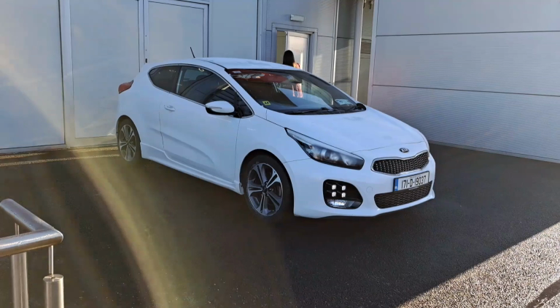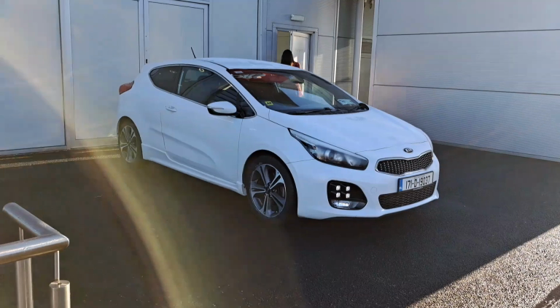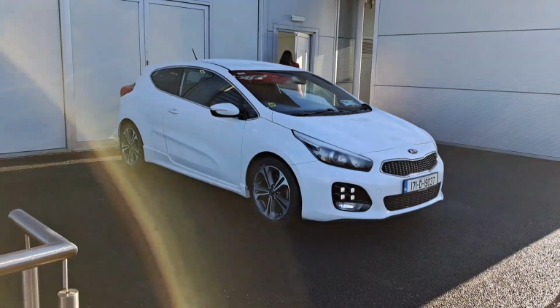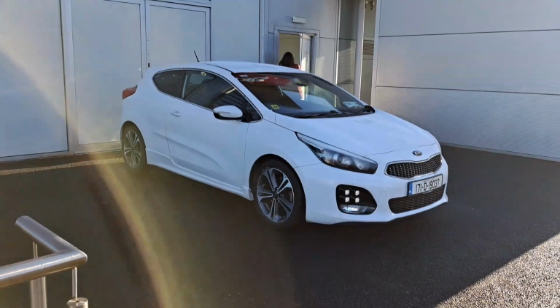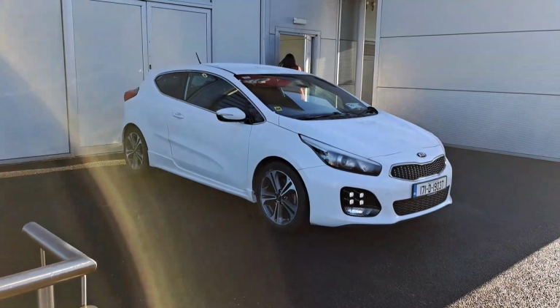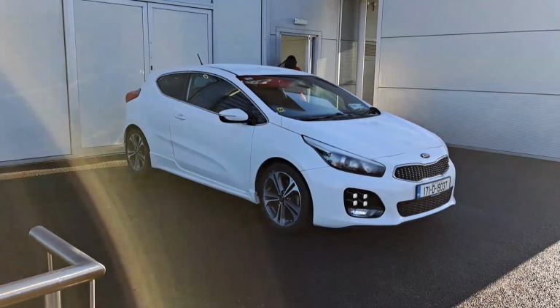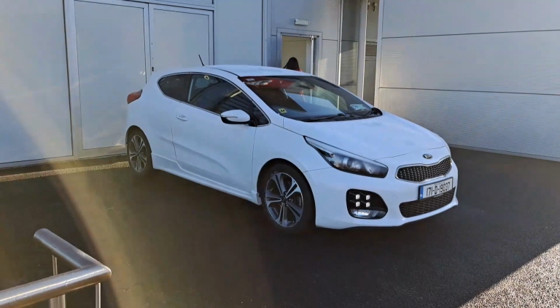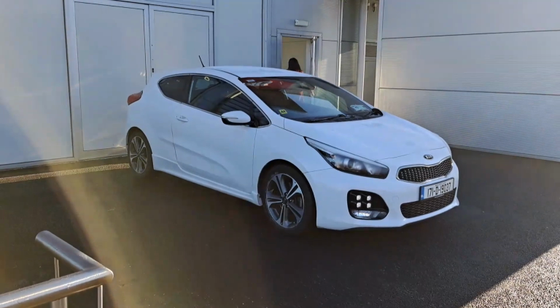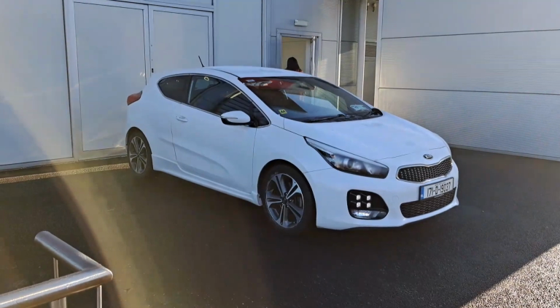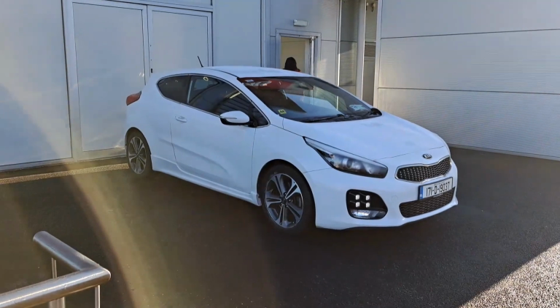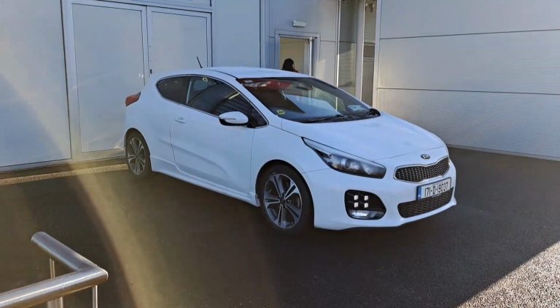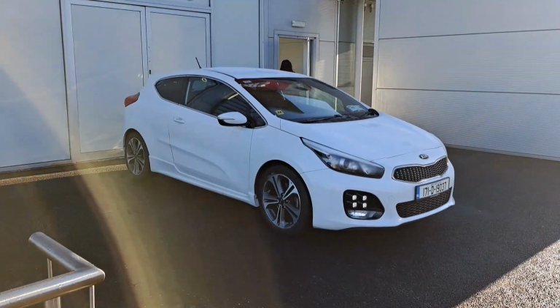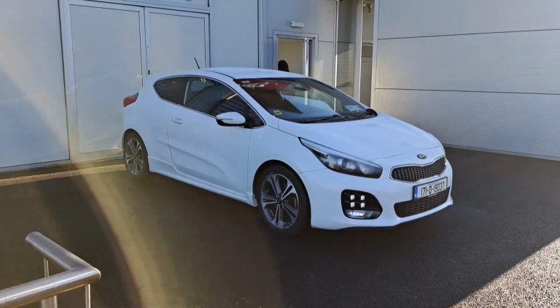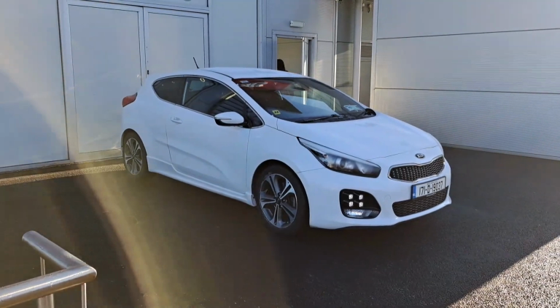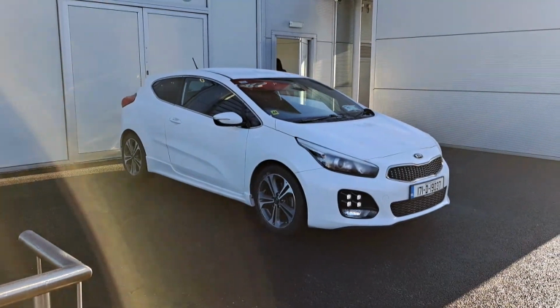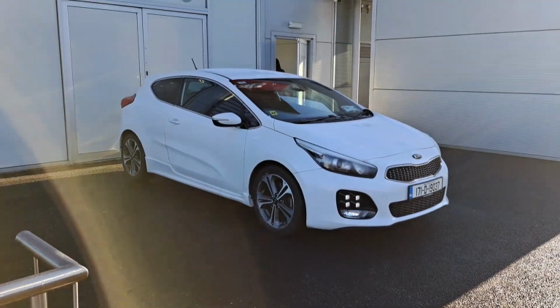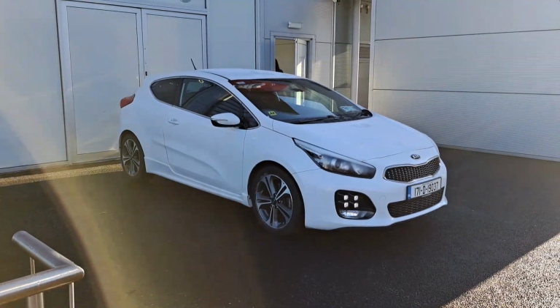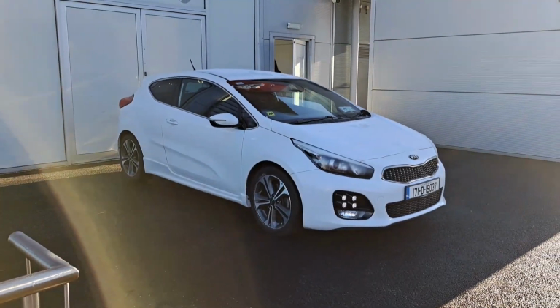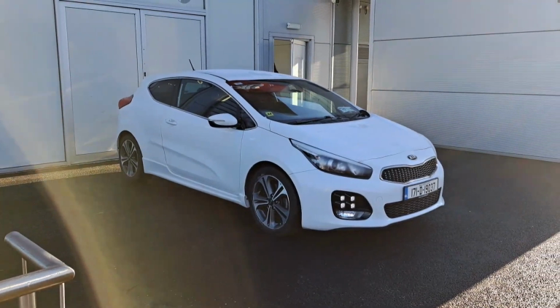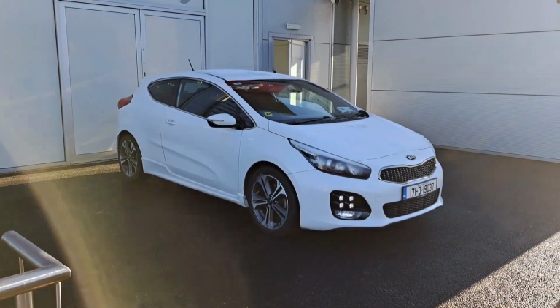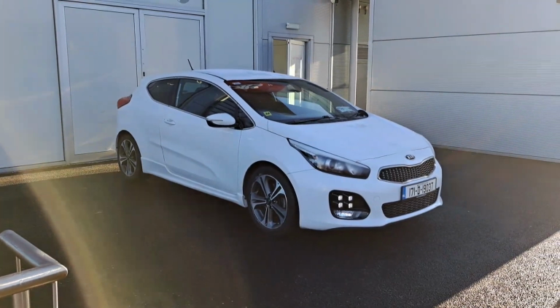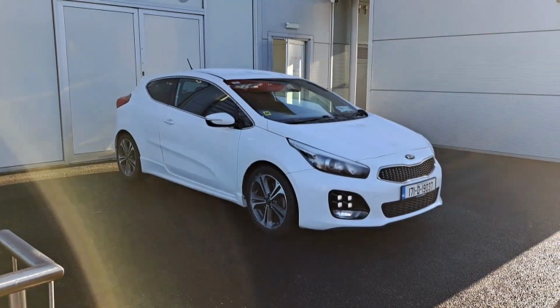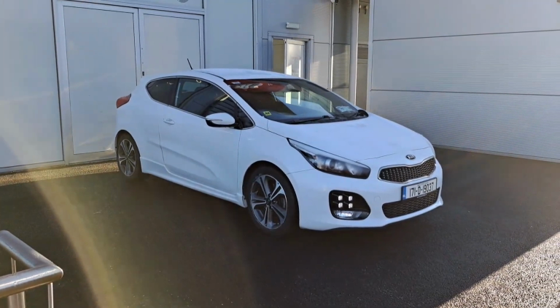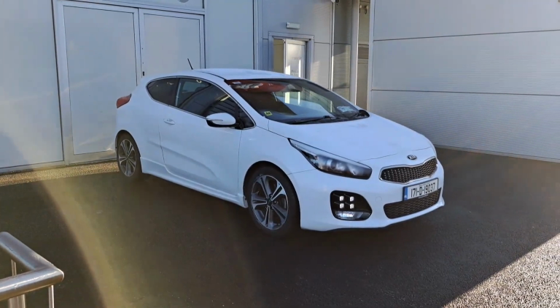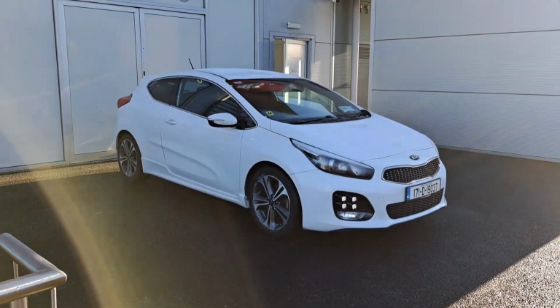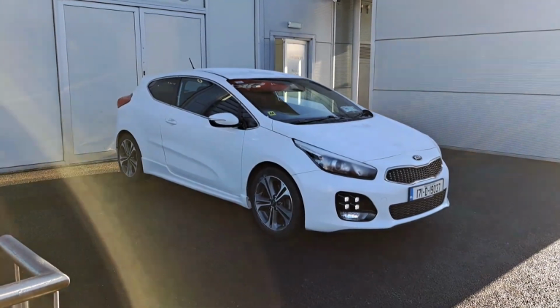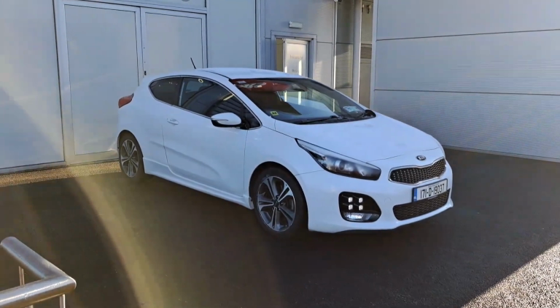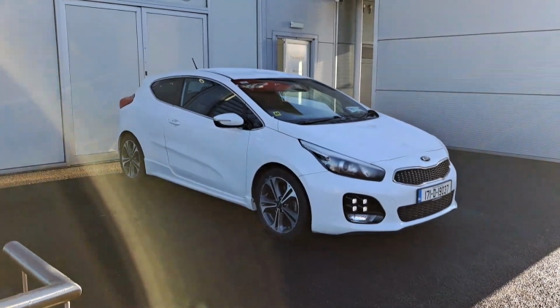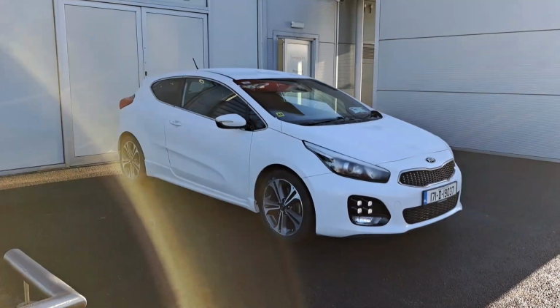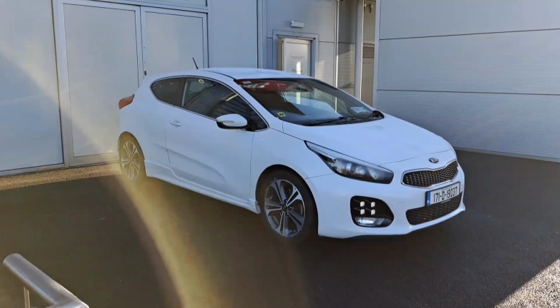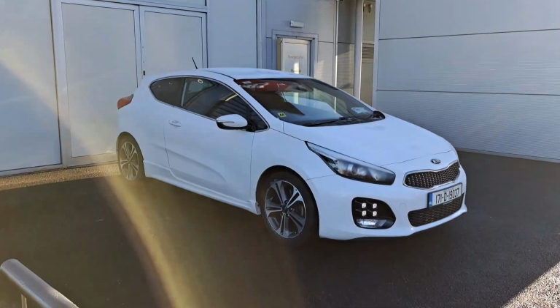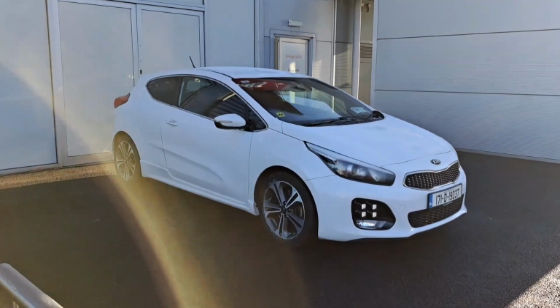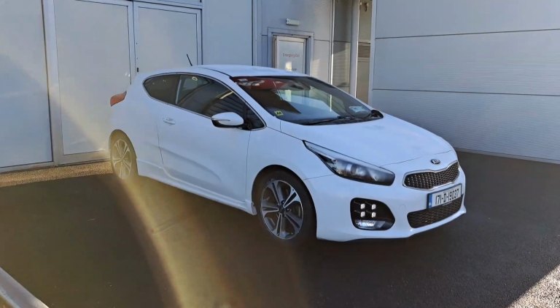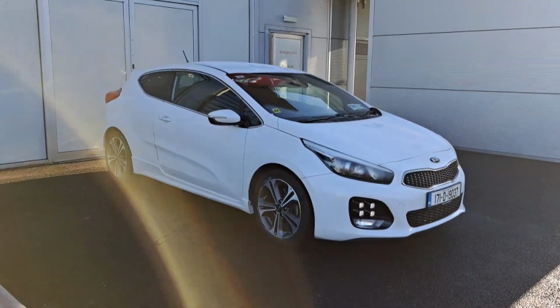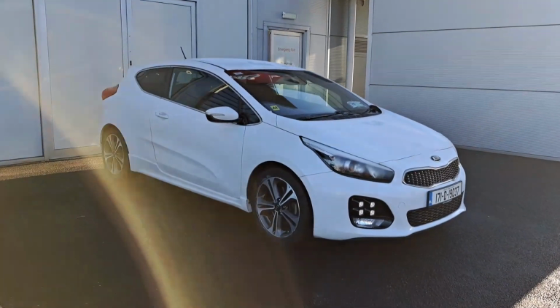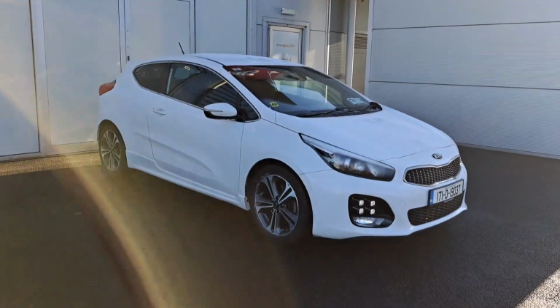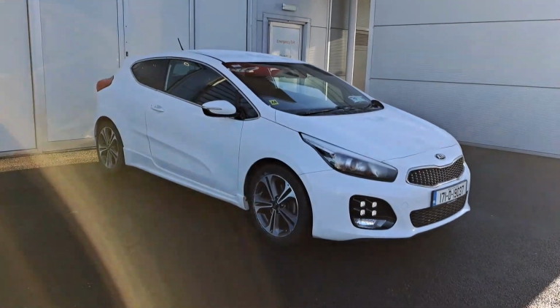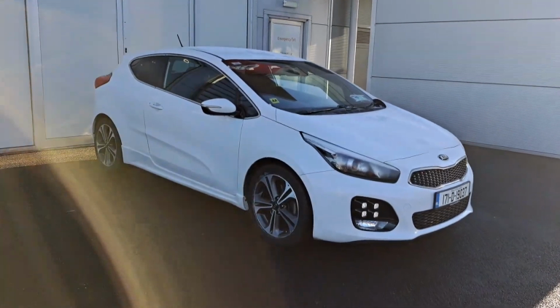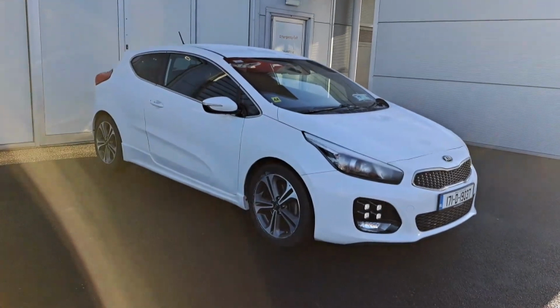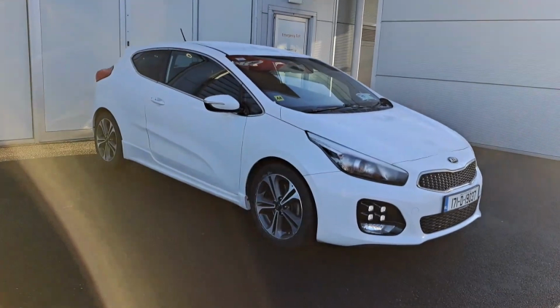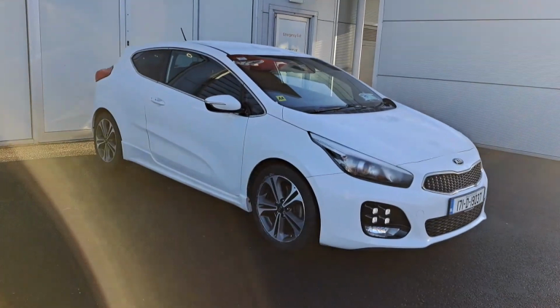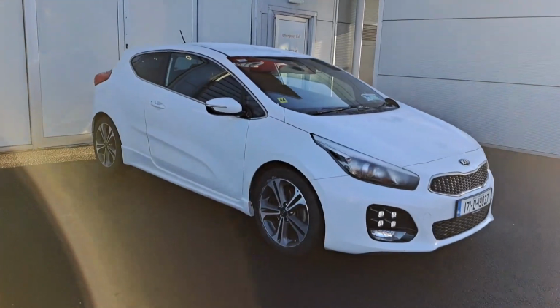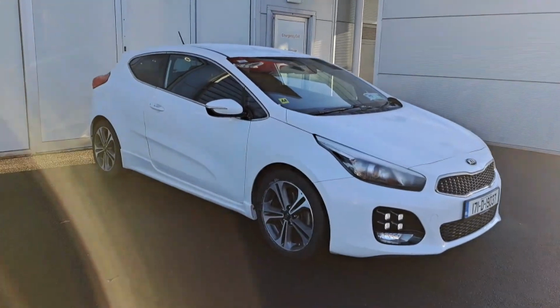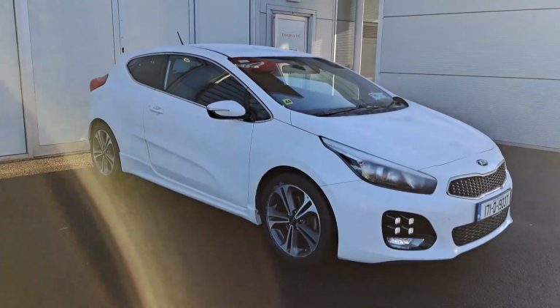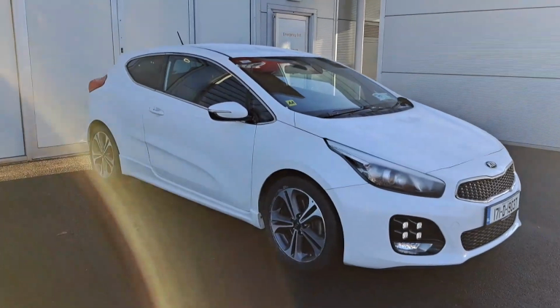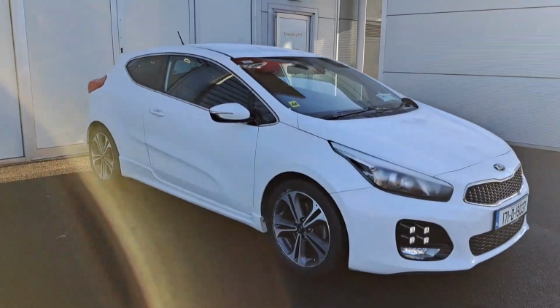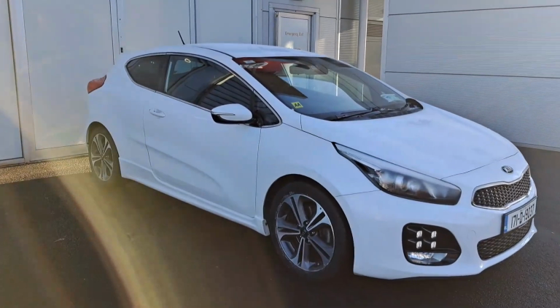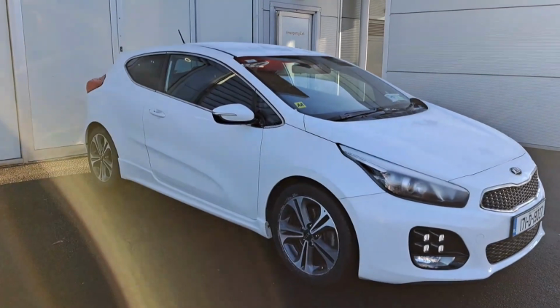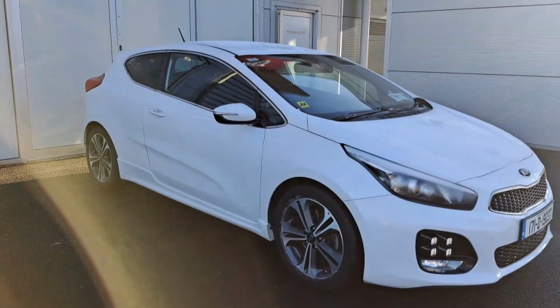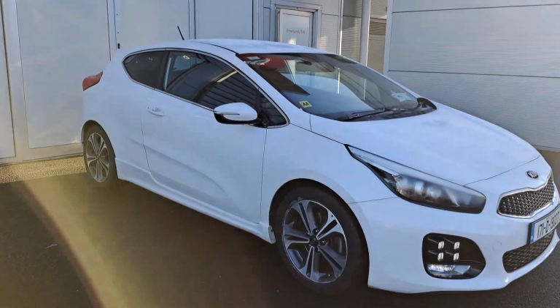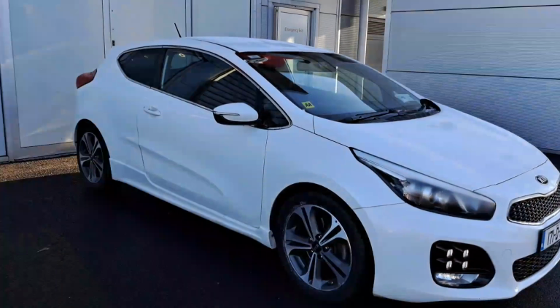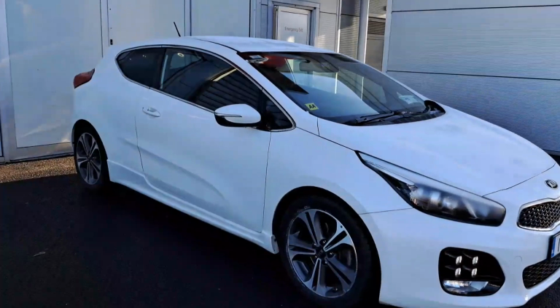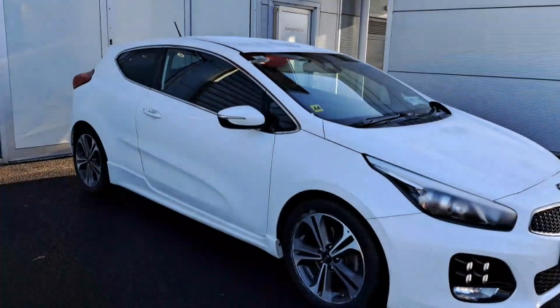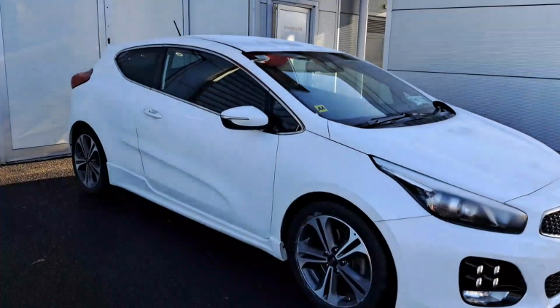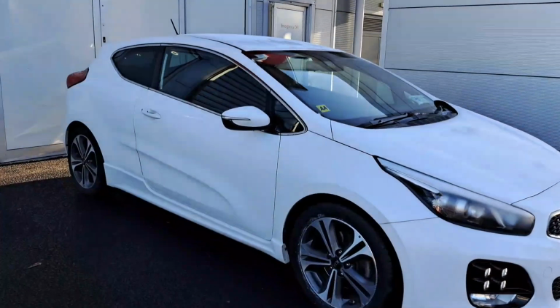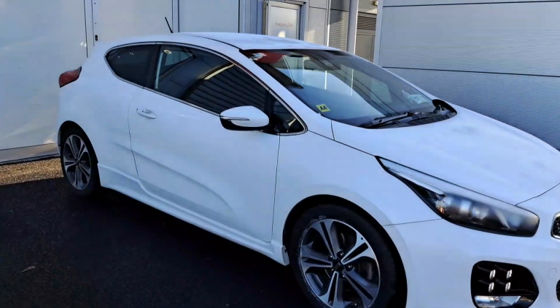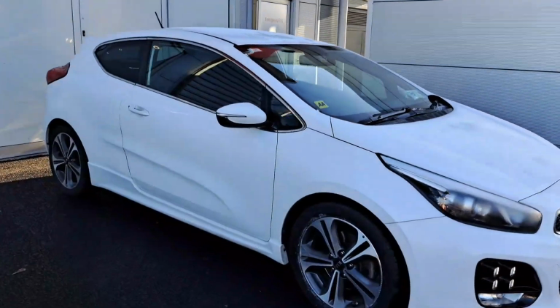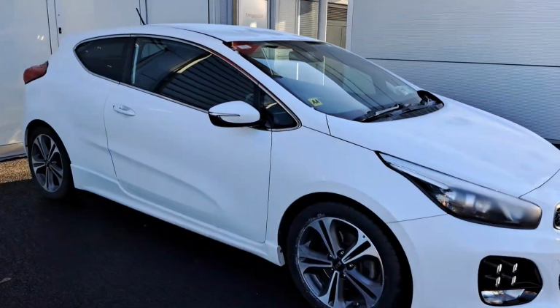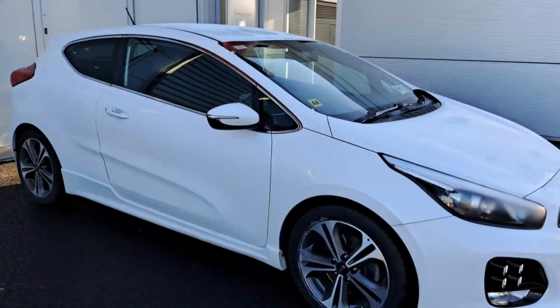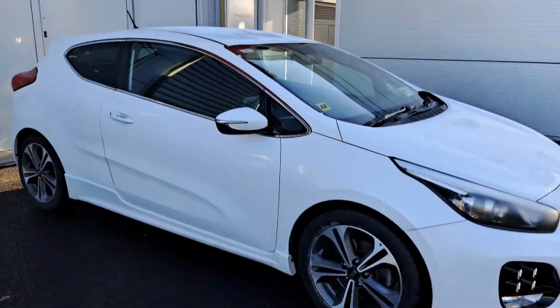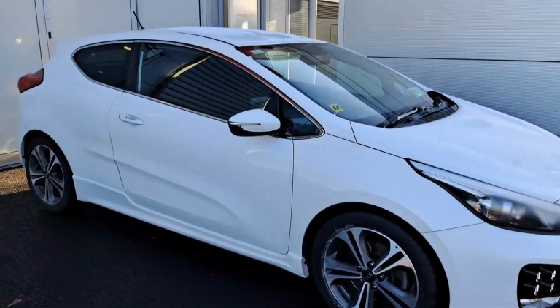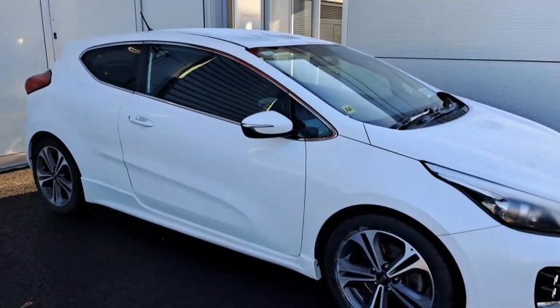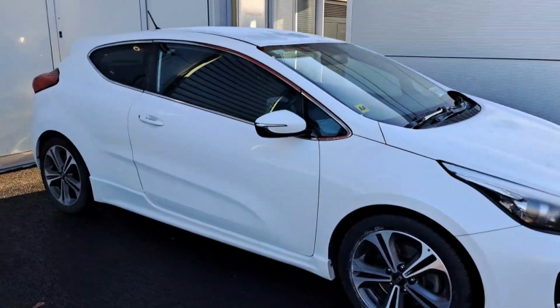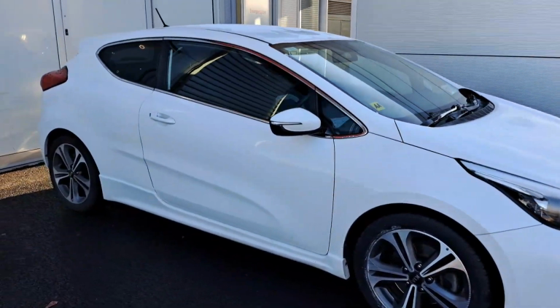Hello and welcome to Joe Duffy Kia Used Car Sales Online. Today we are pleased to present you this 2017 Kia Proceed.